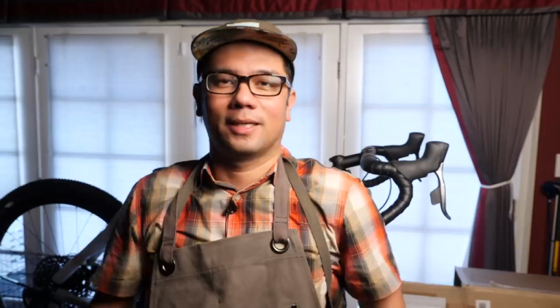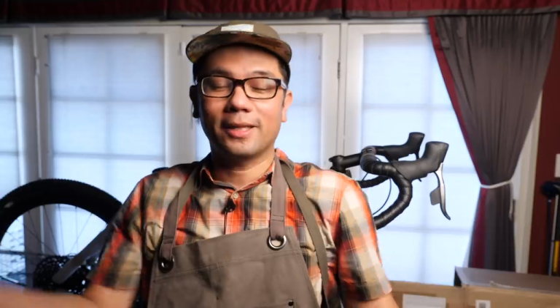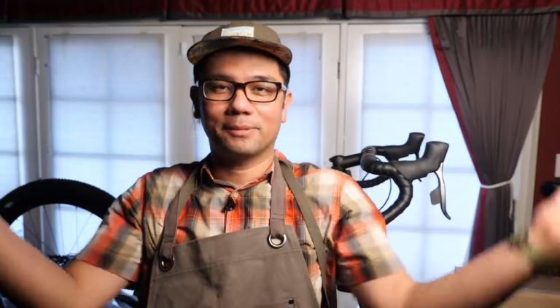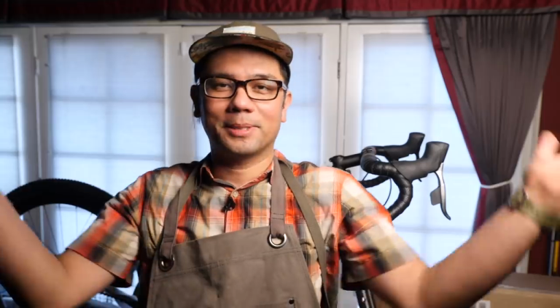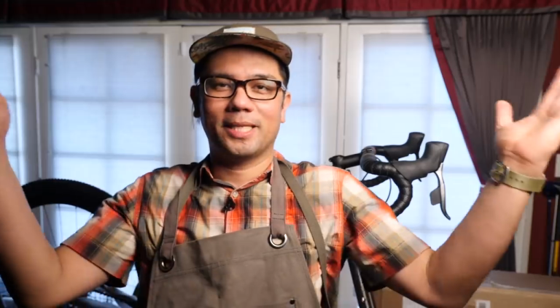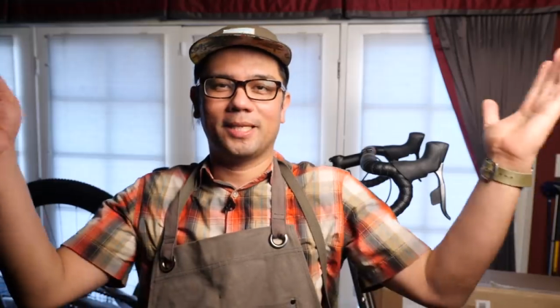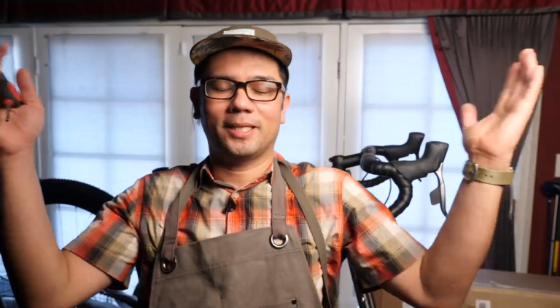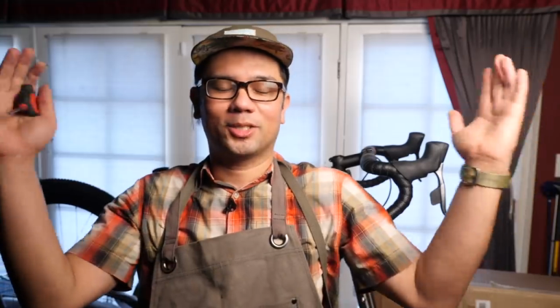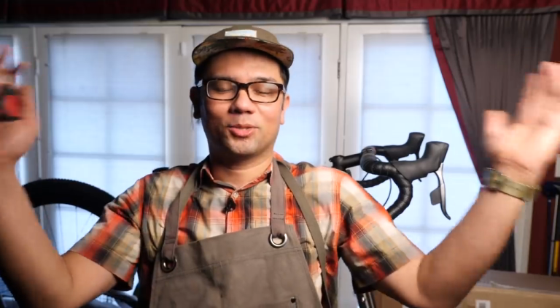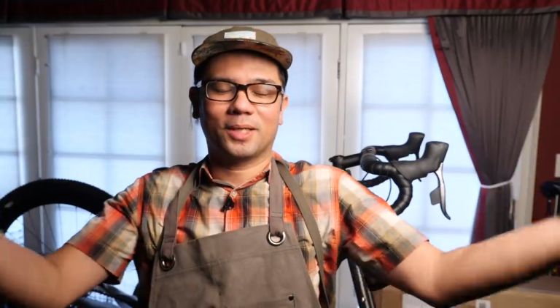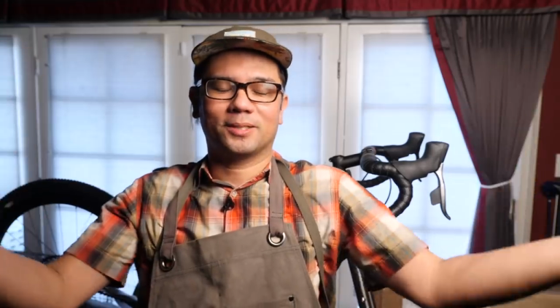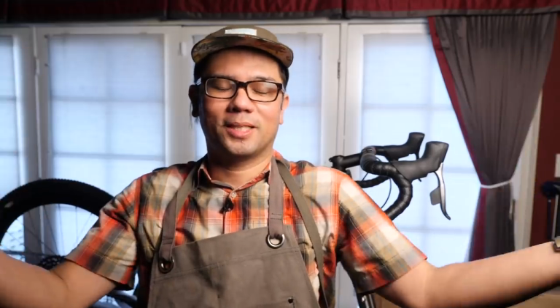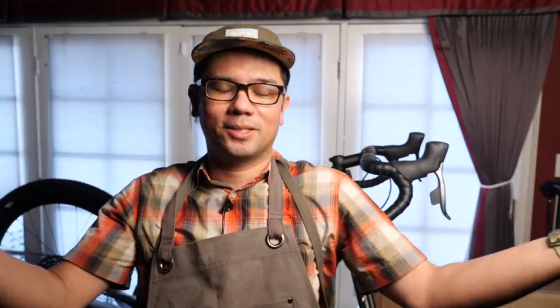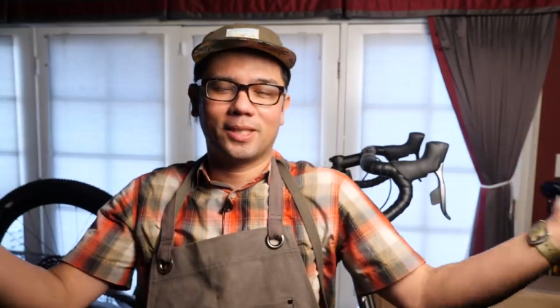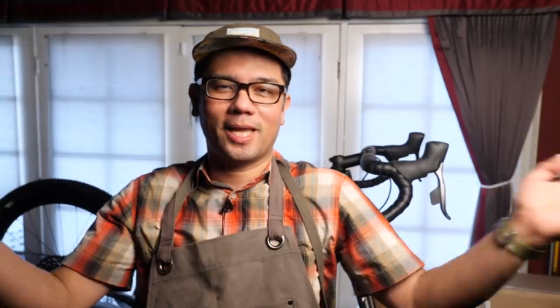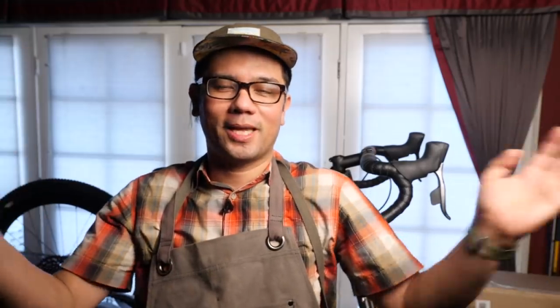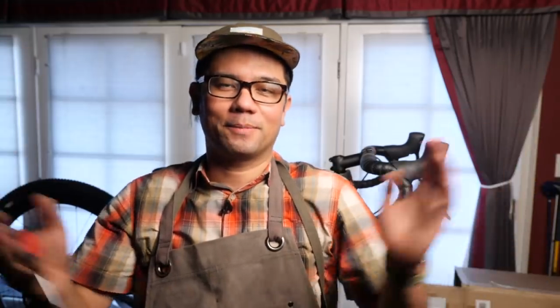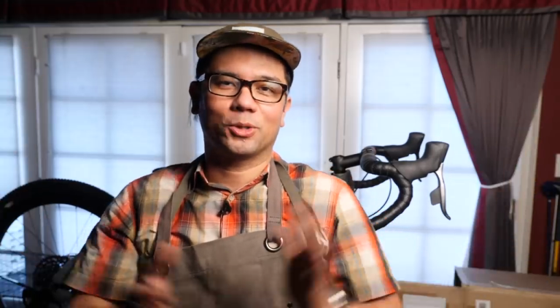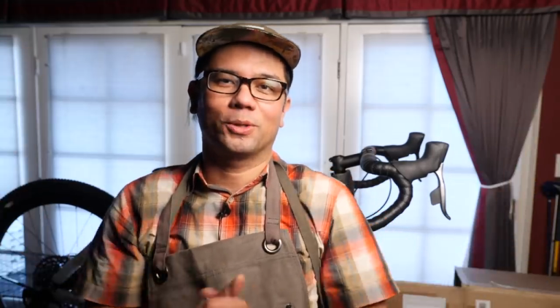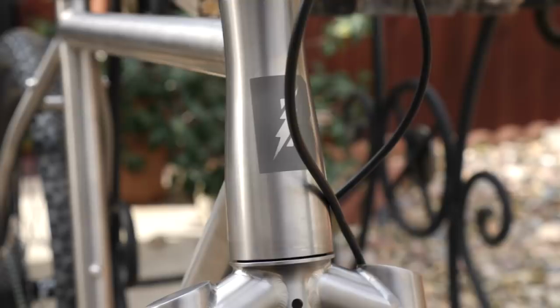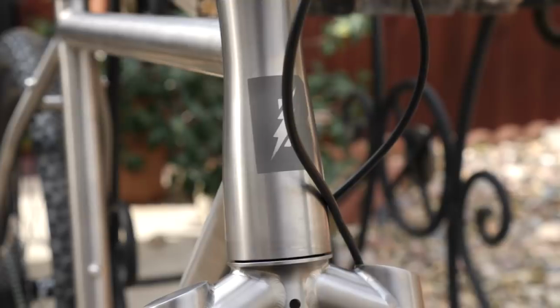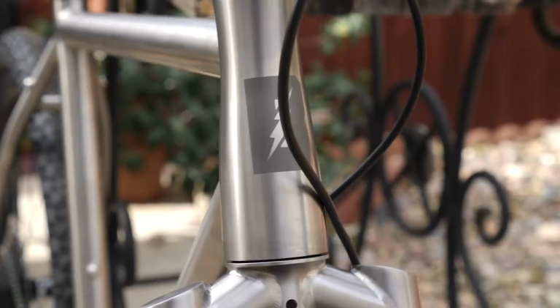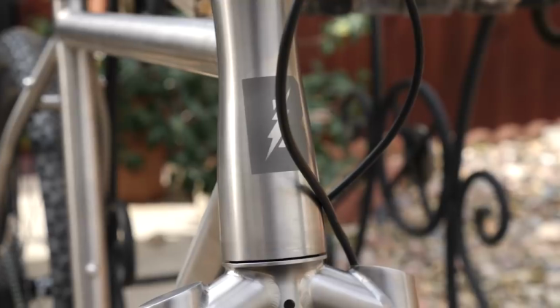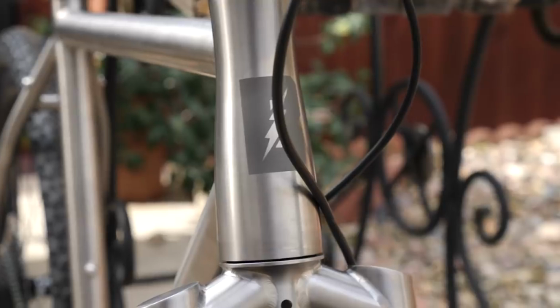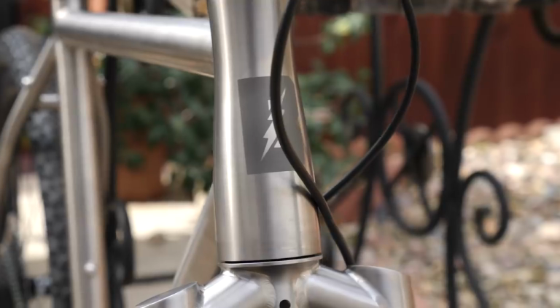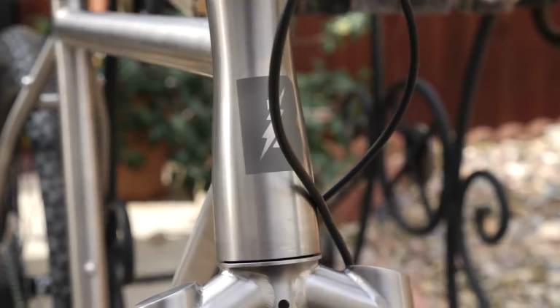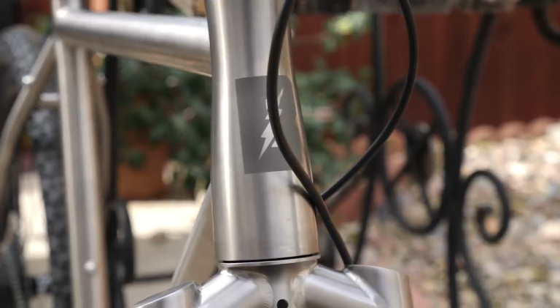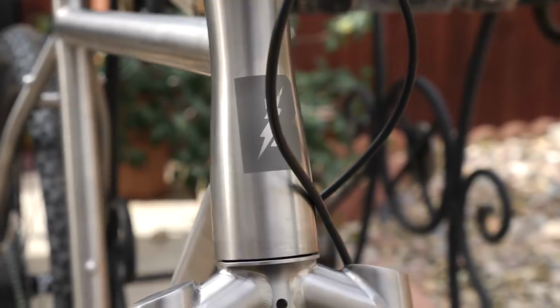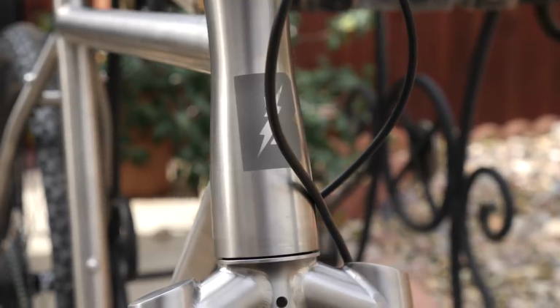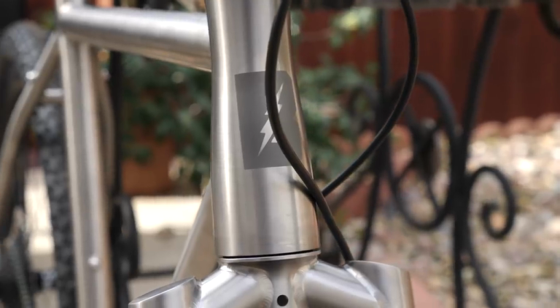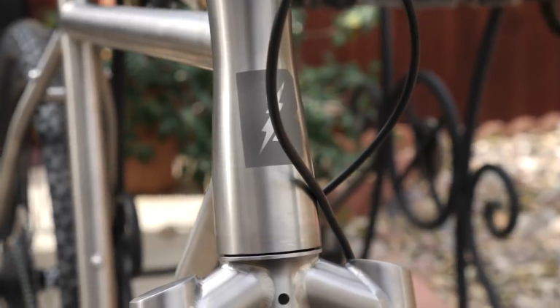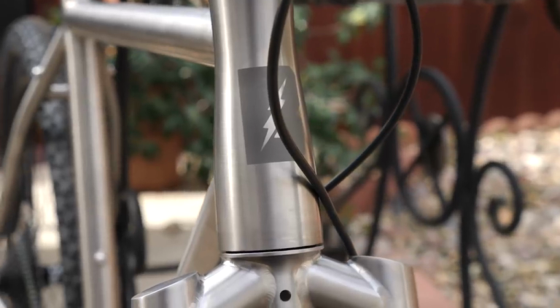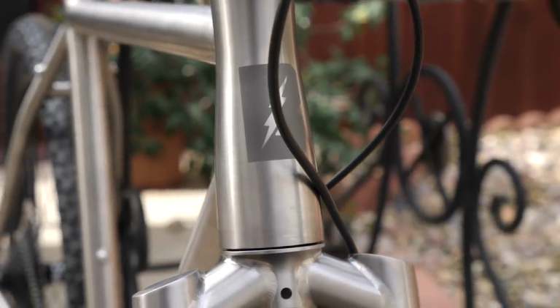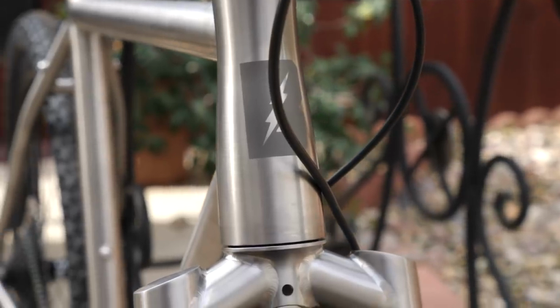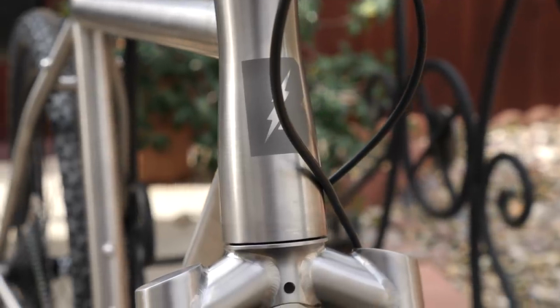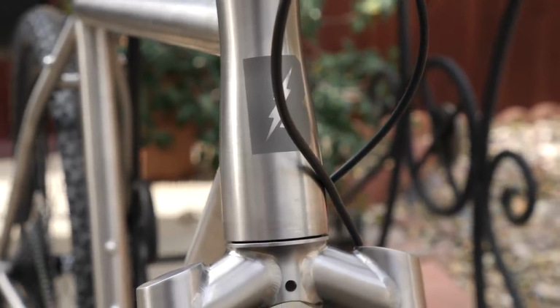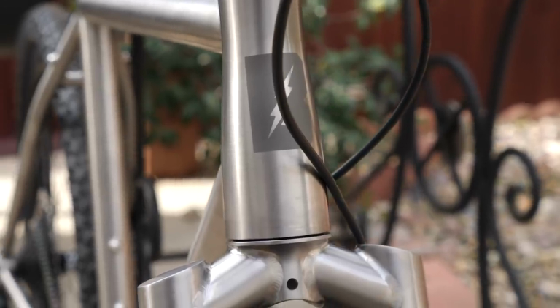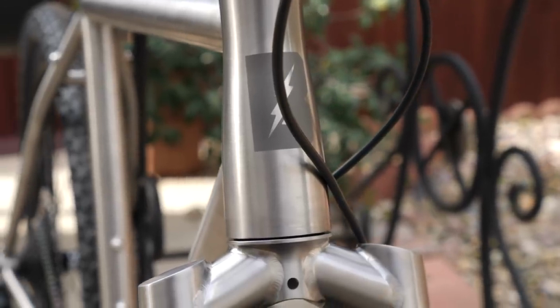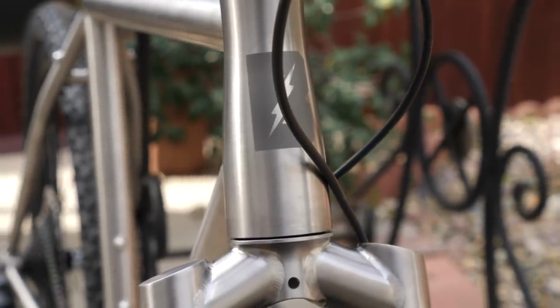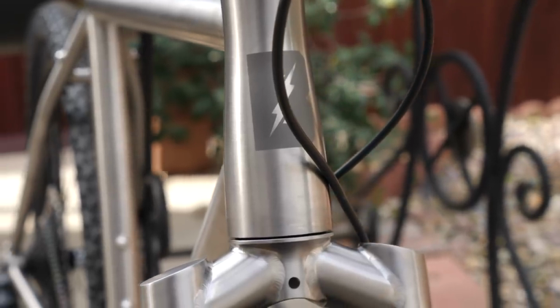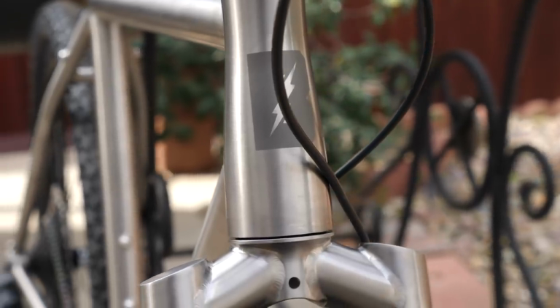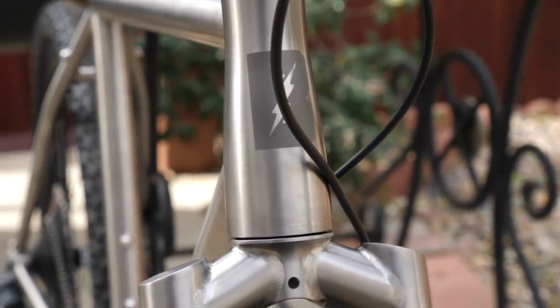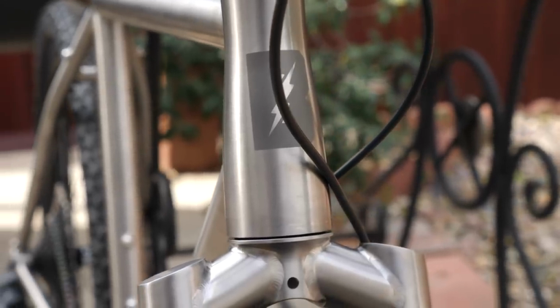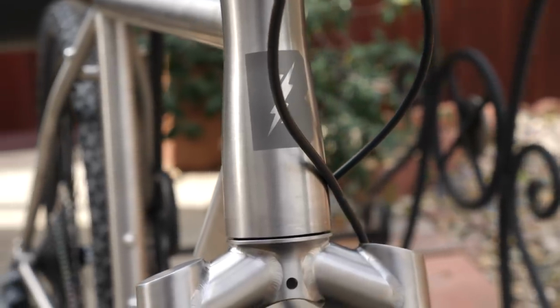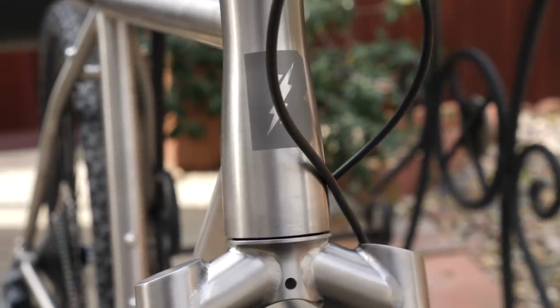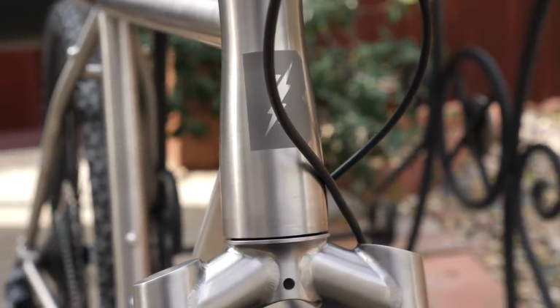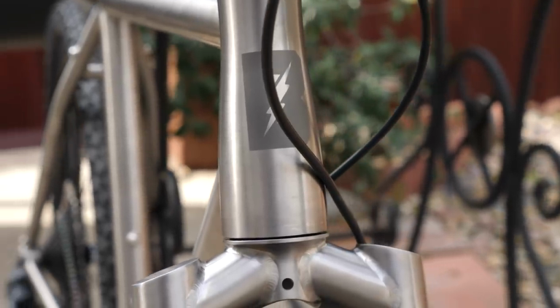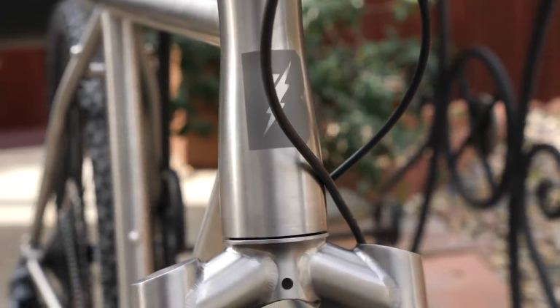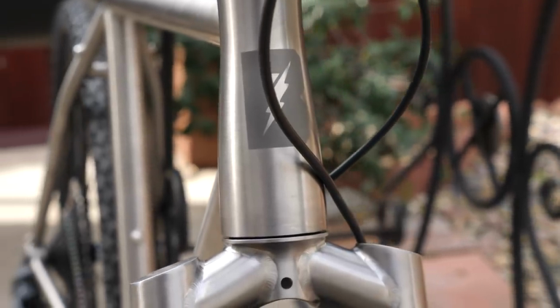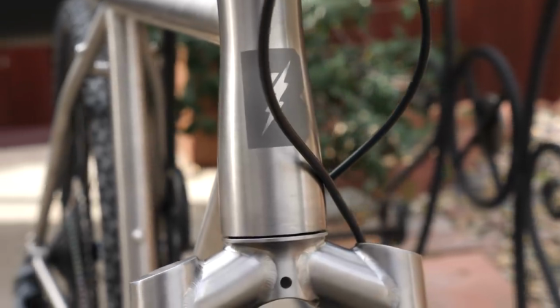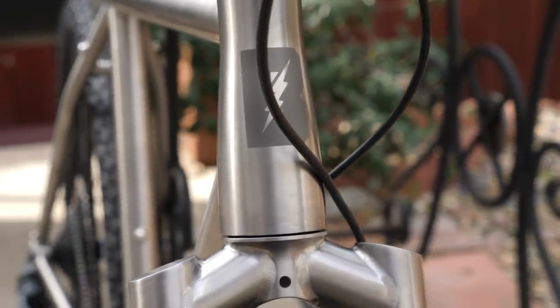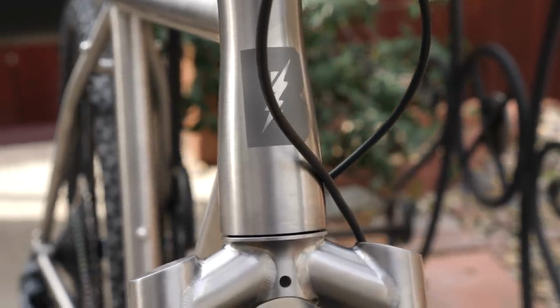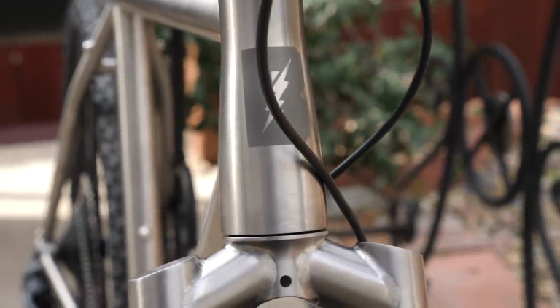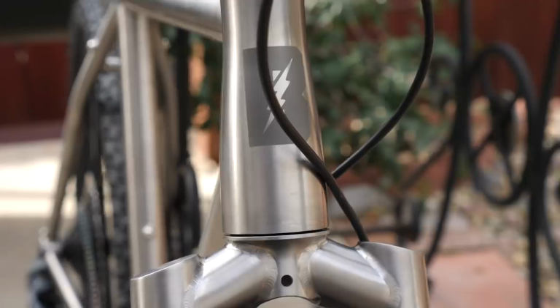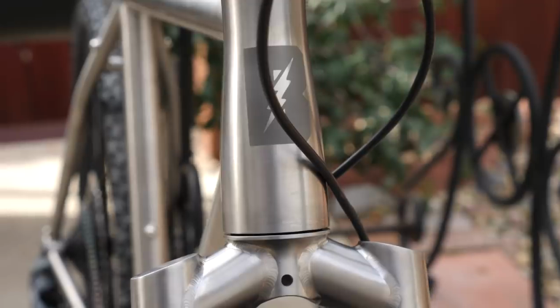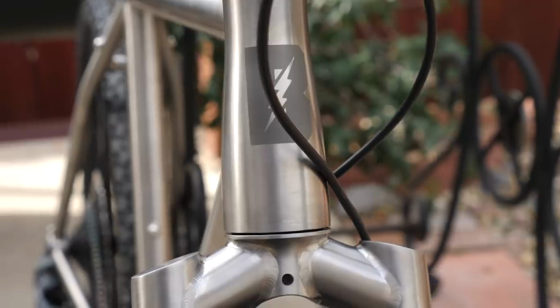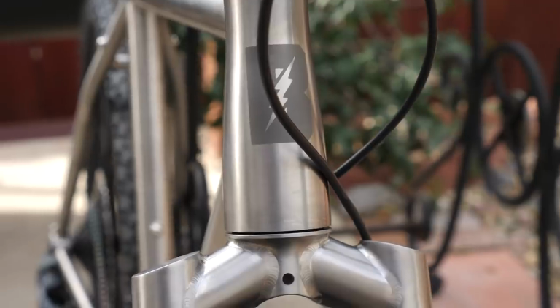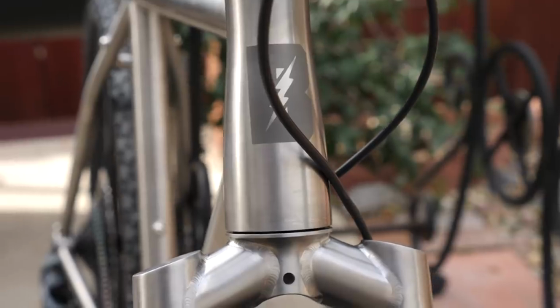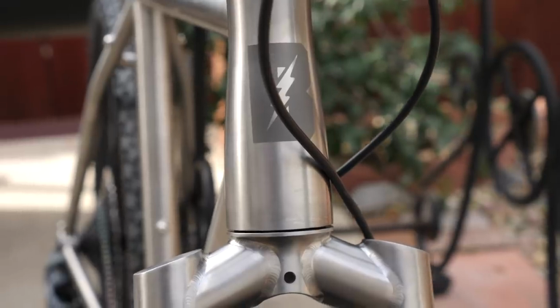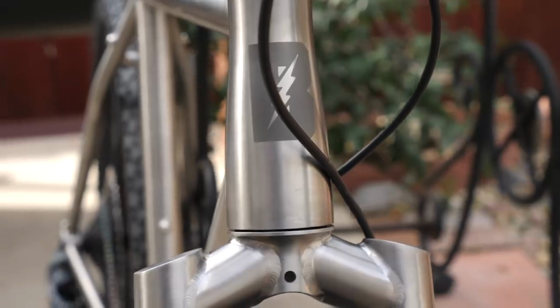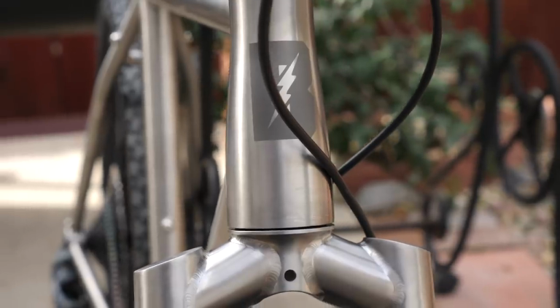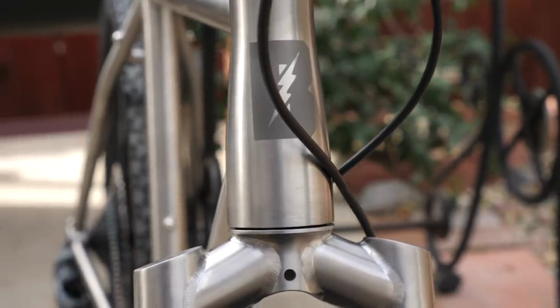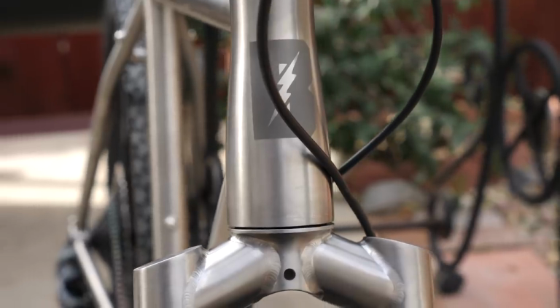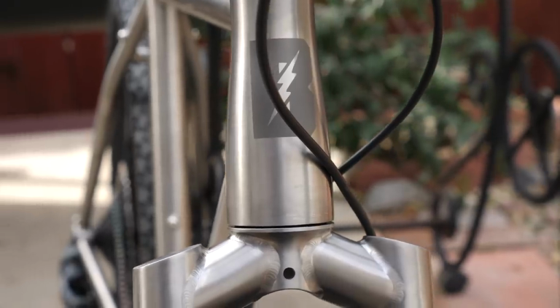Hey there buddy, it's Russ, and today I'm going to do an unboxing video of the Bearclaw Thunderhawk.